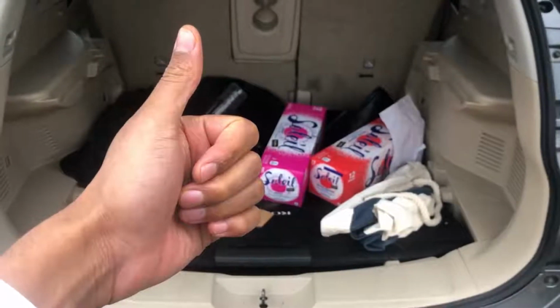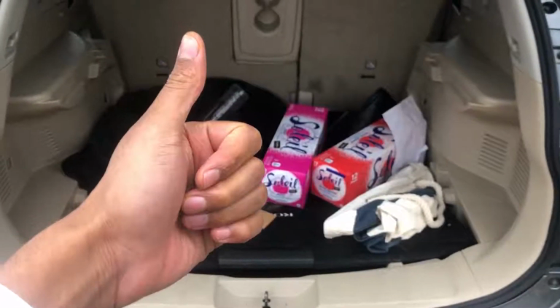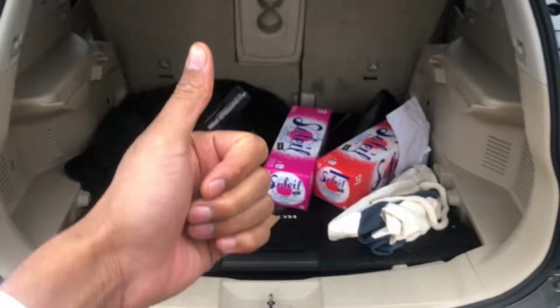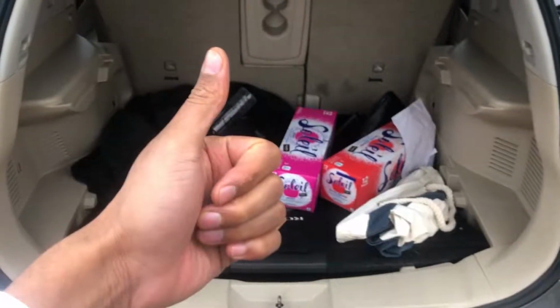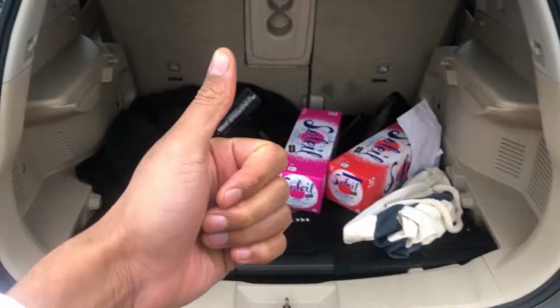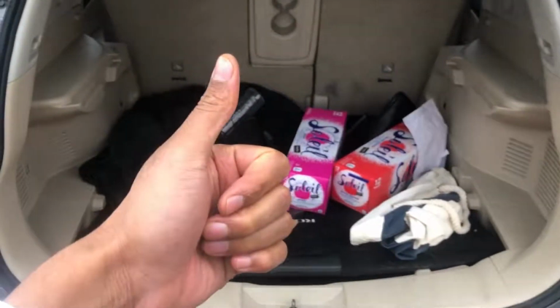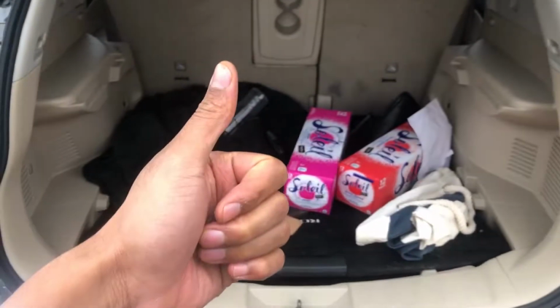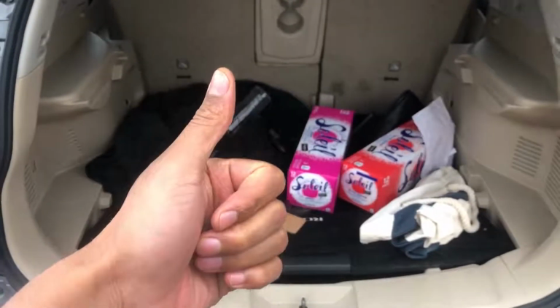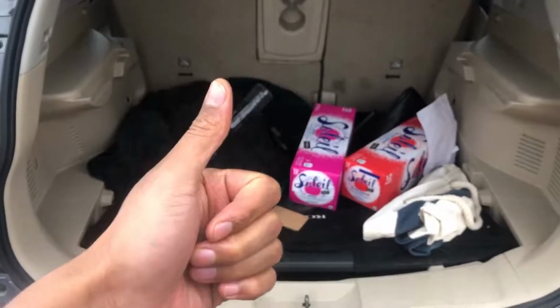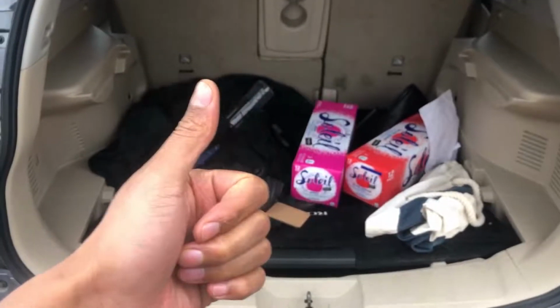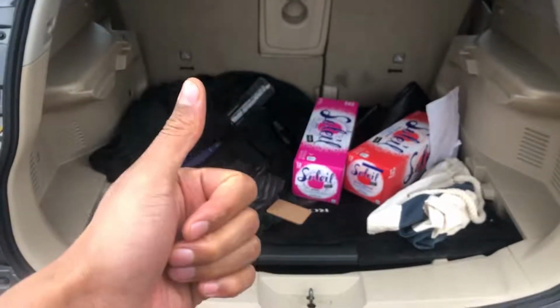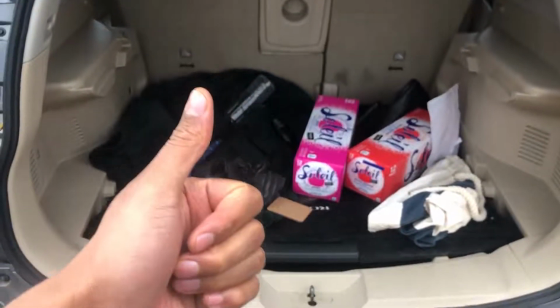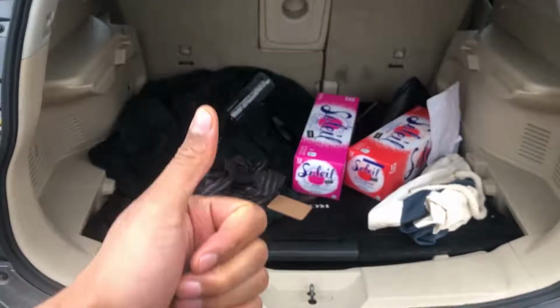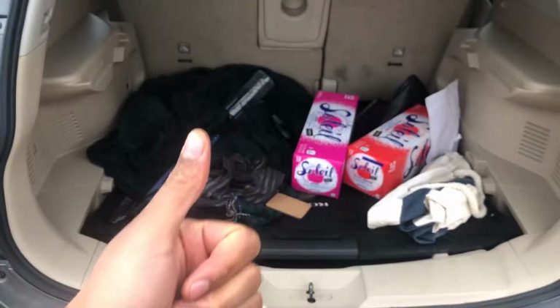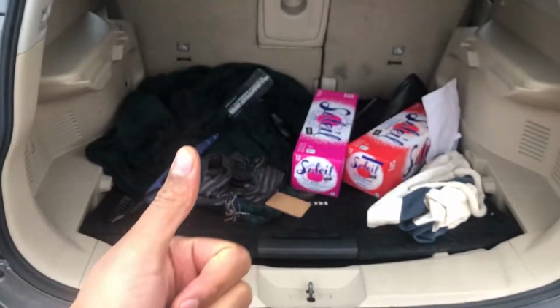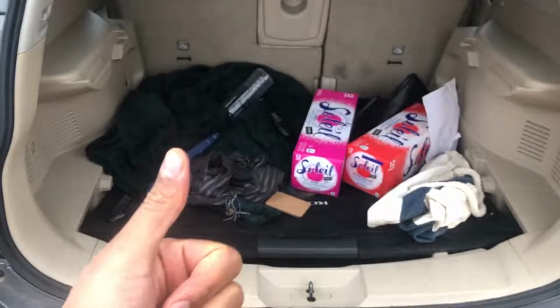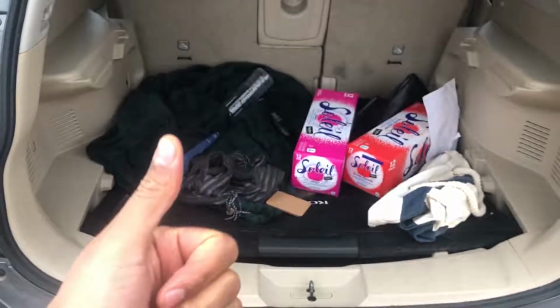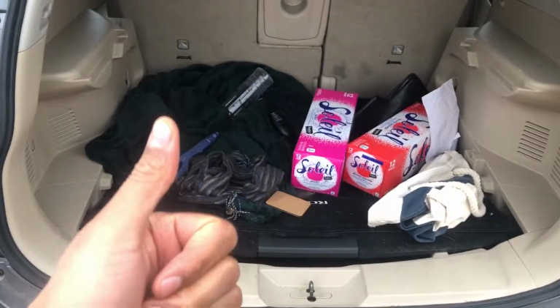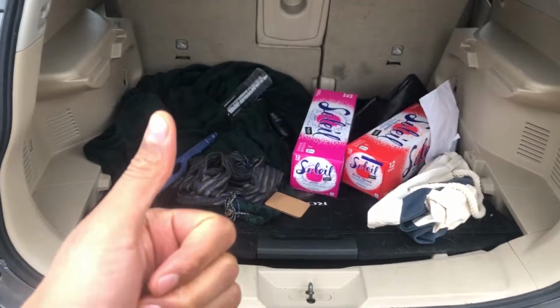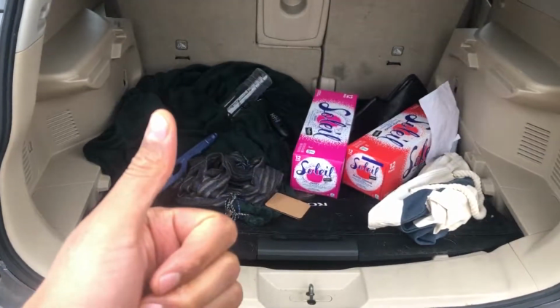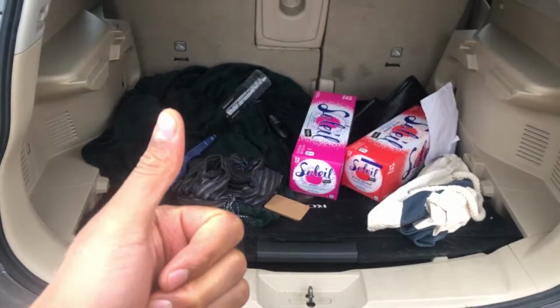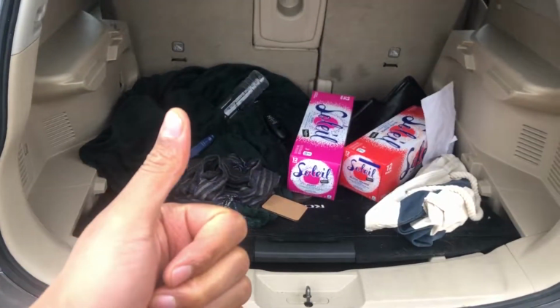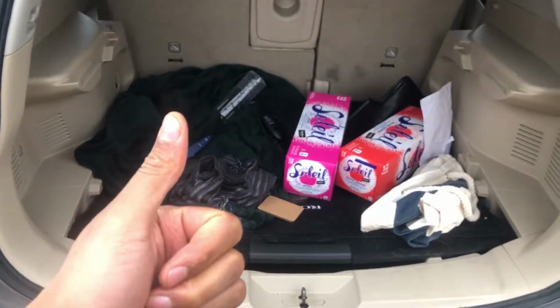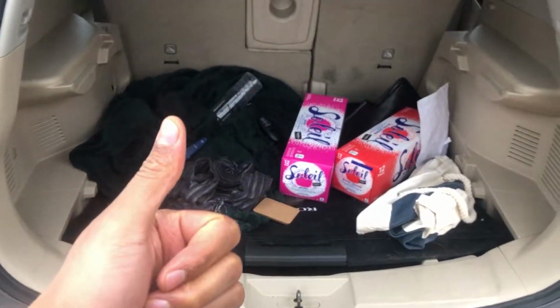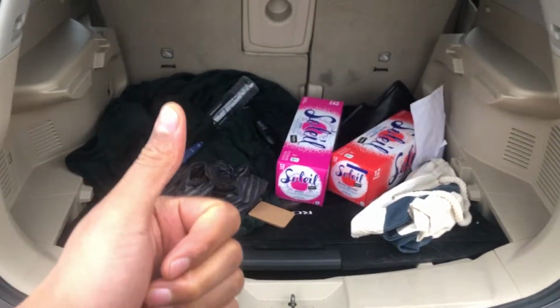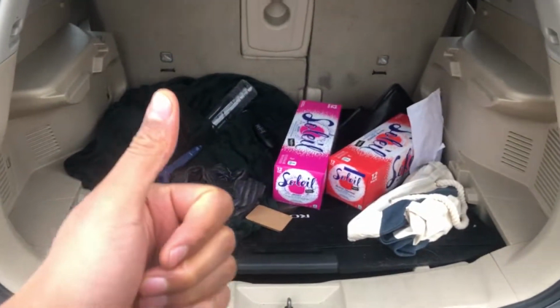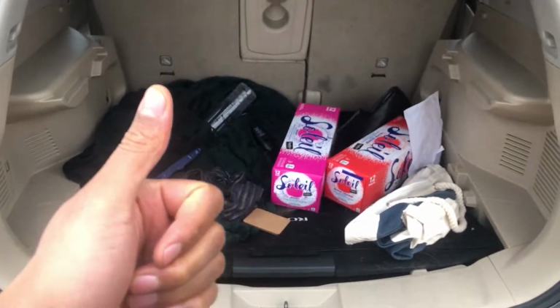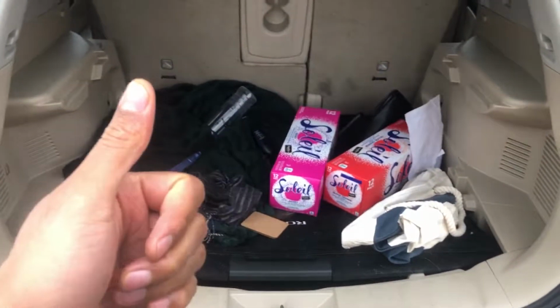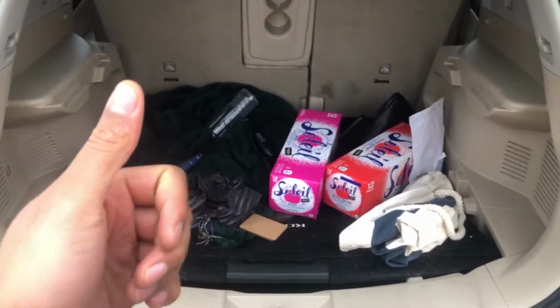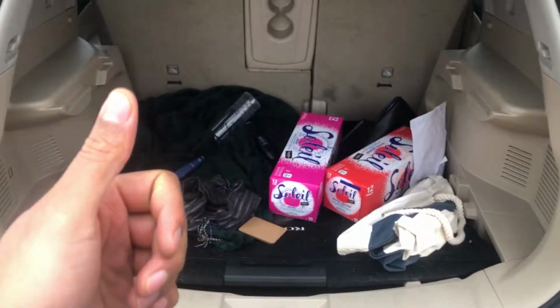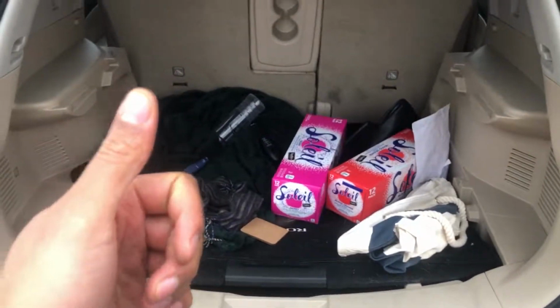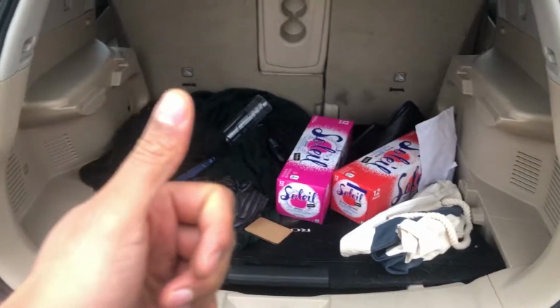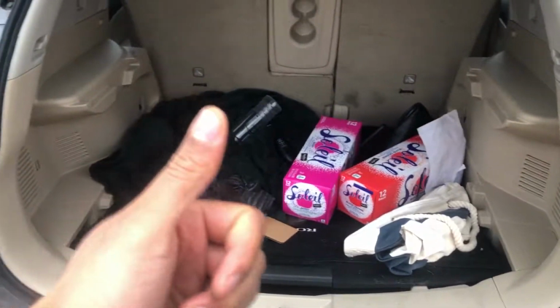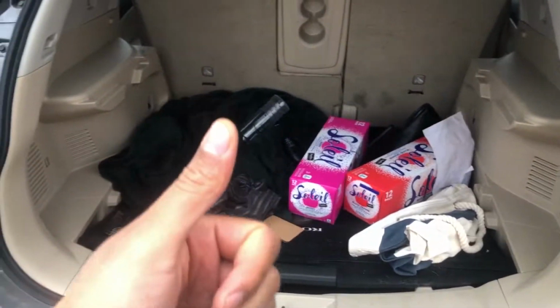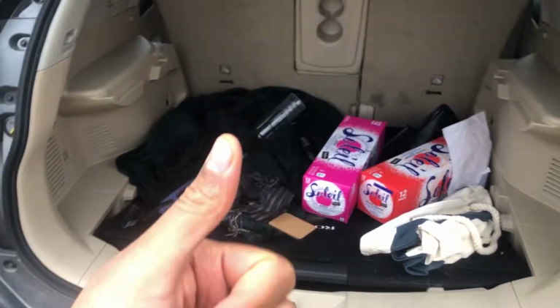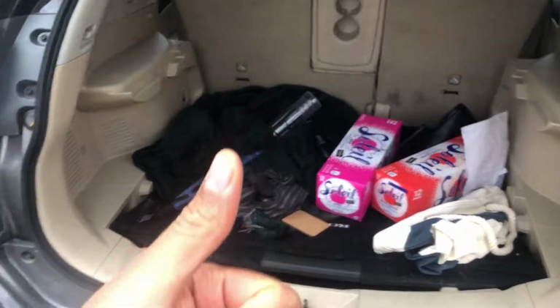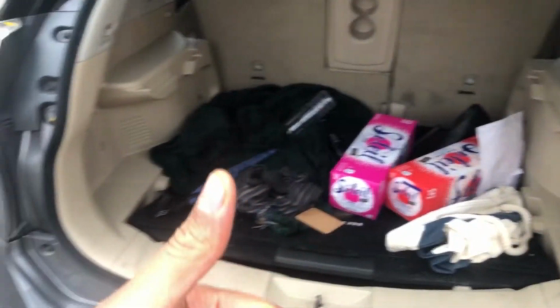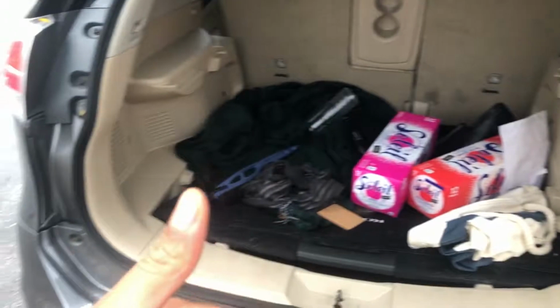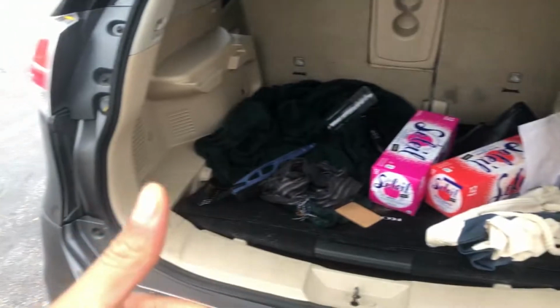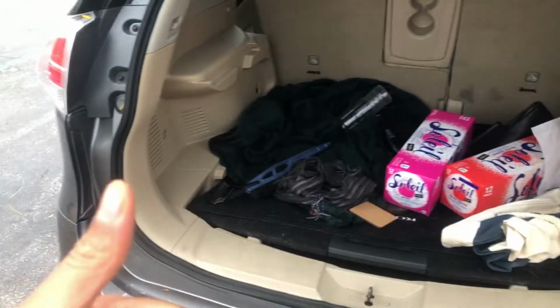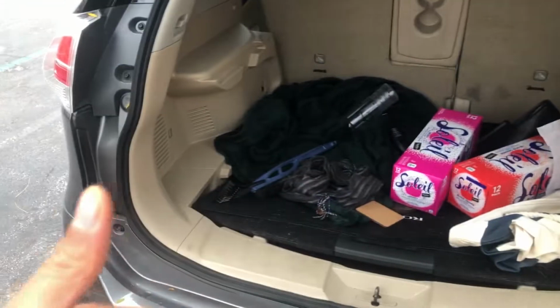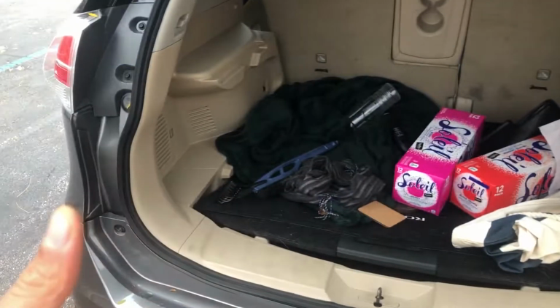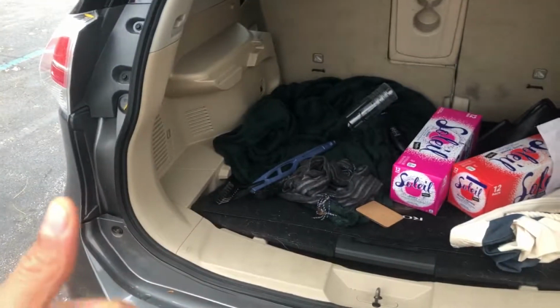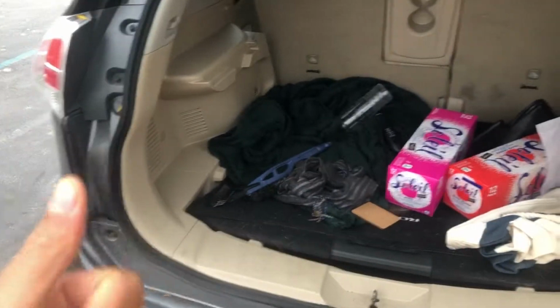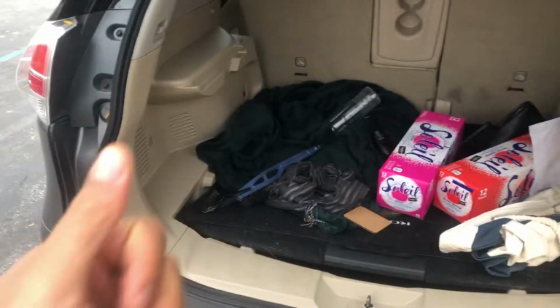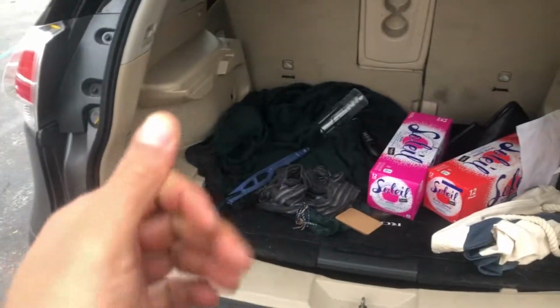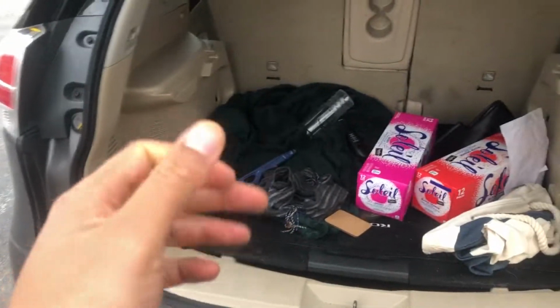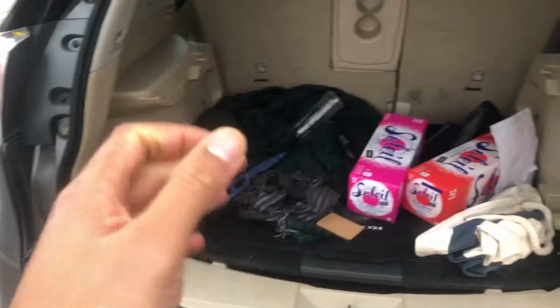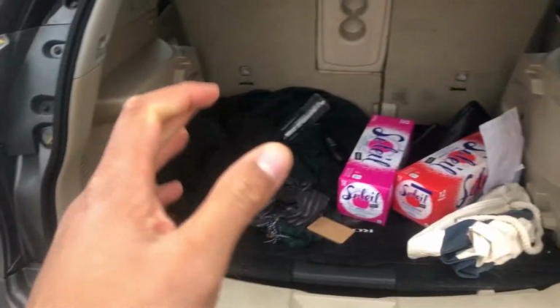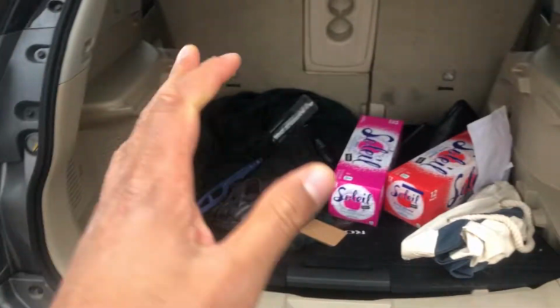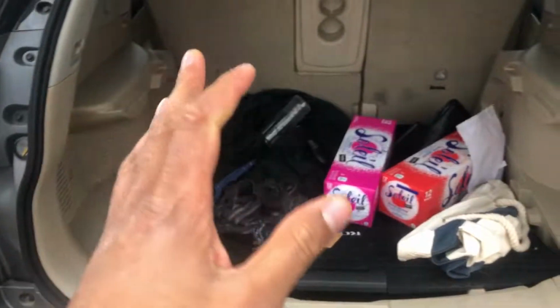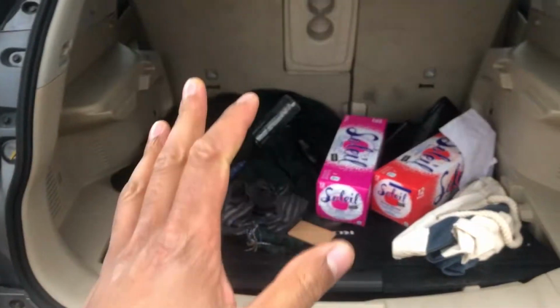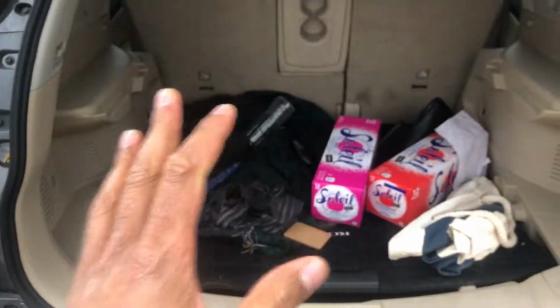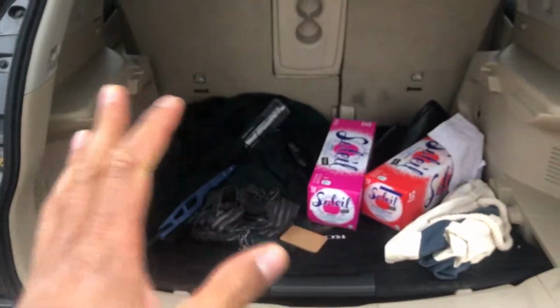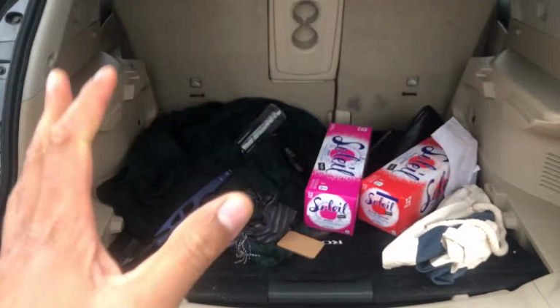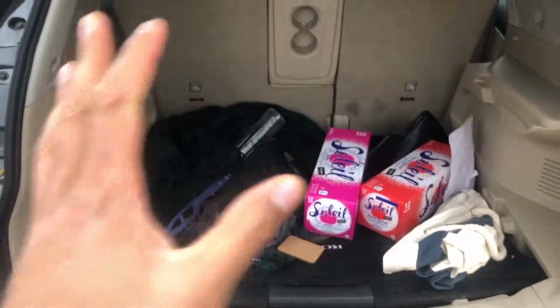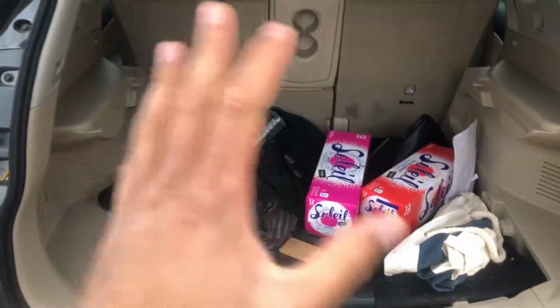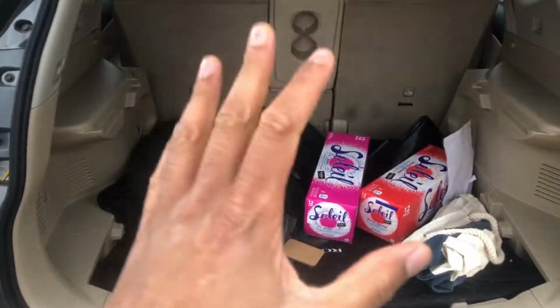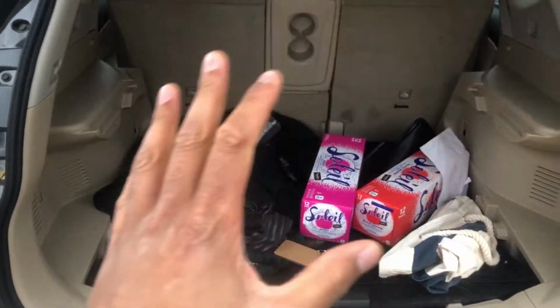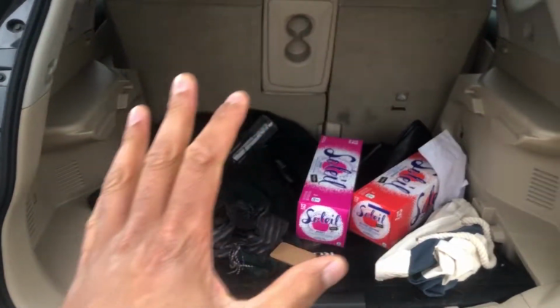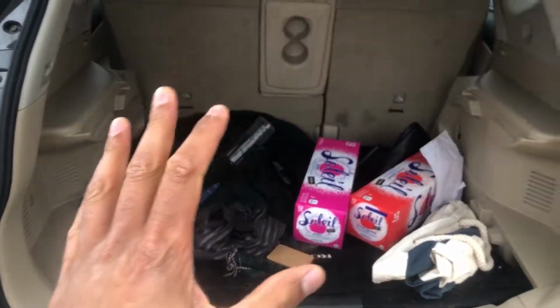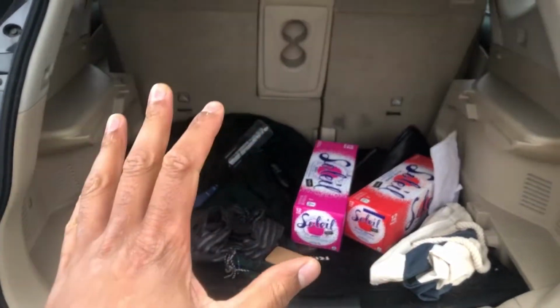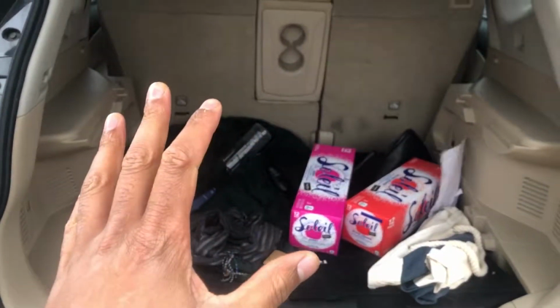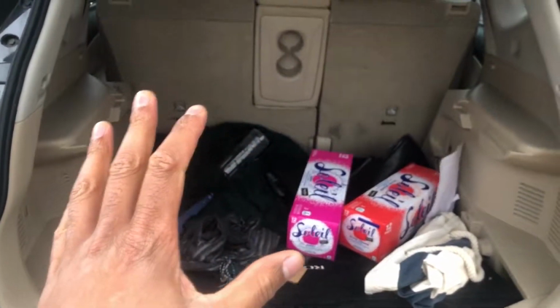Go ahead and give me a thumbs up. Thanks a lot for watching. Today I have a Nissan Rogue 2016. I'm going to show you where the spare tire is located.